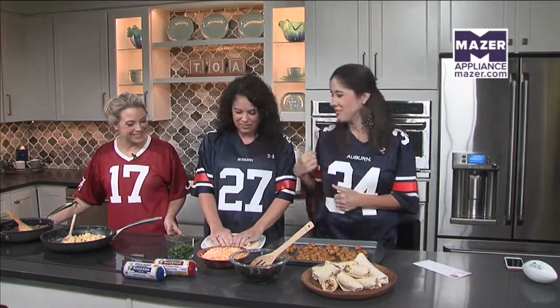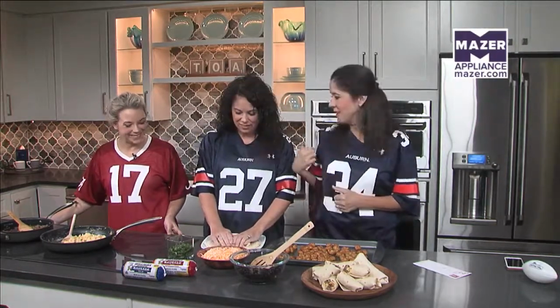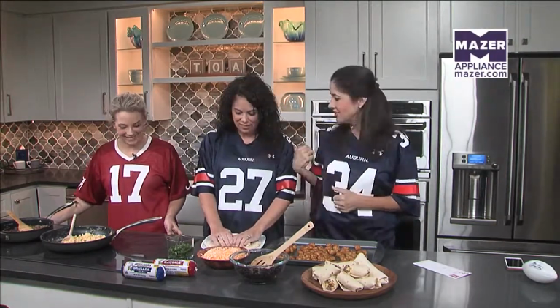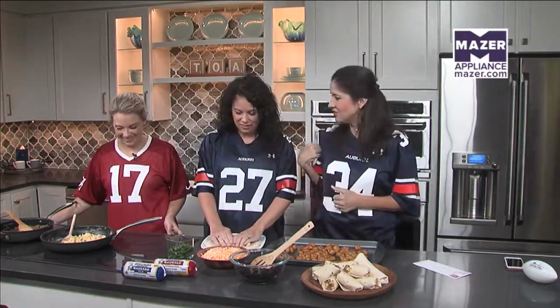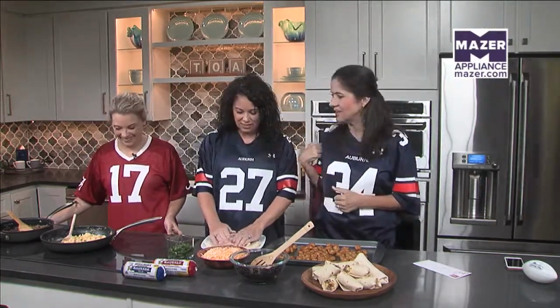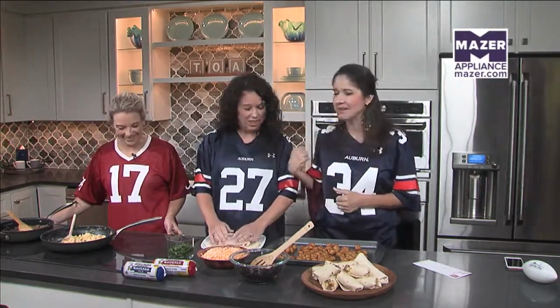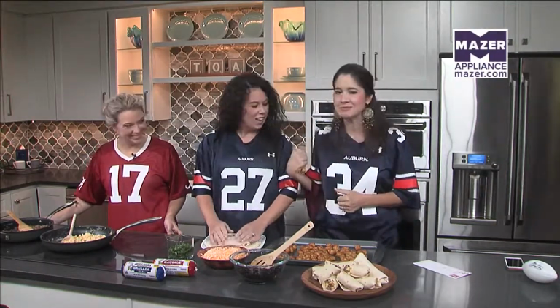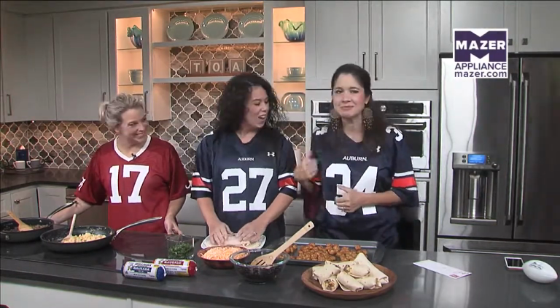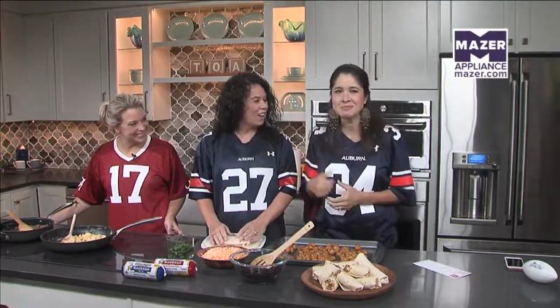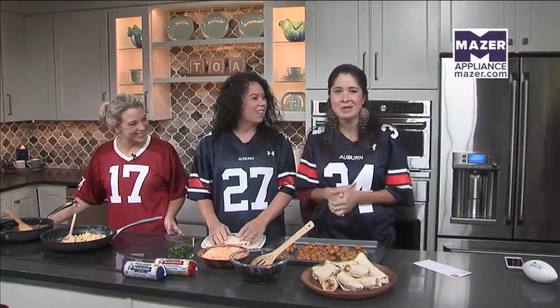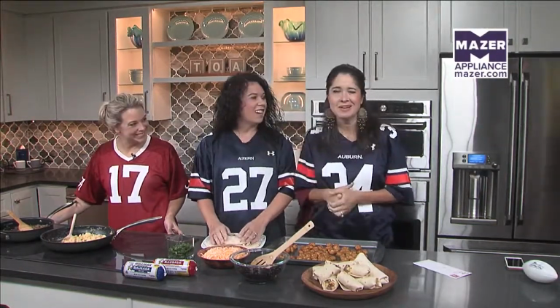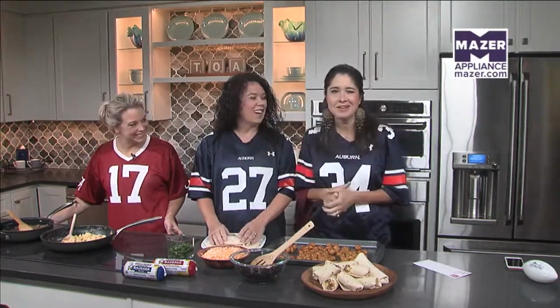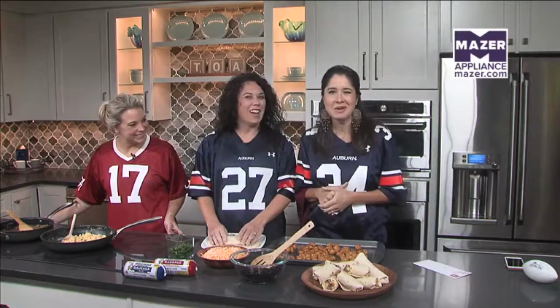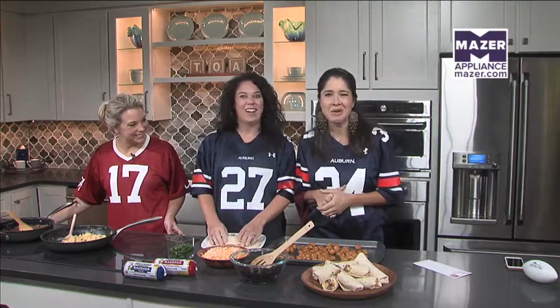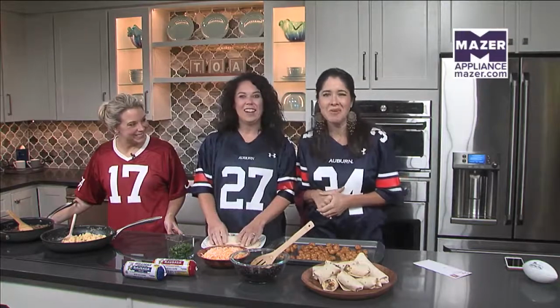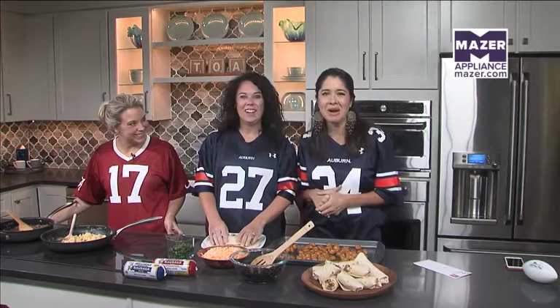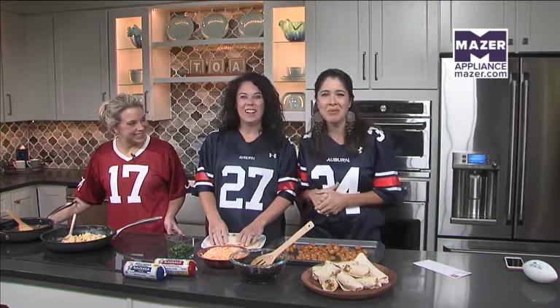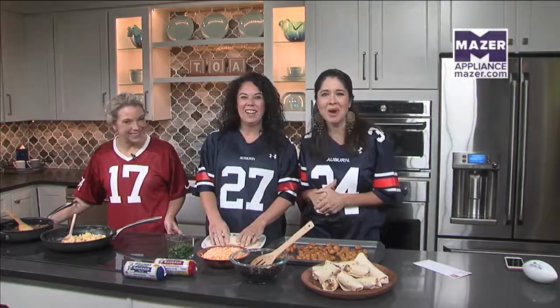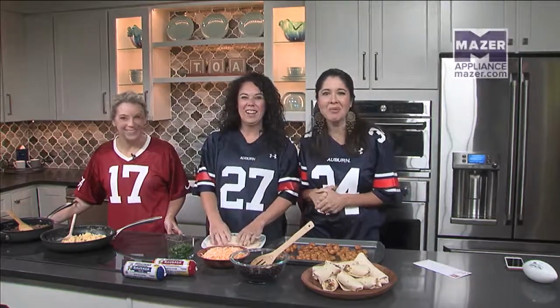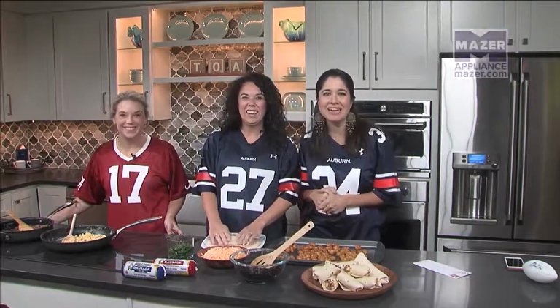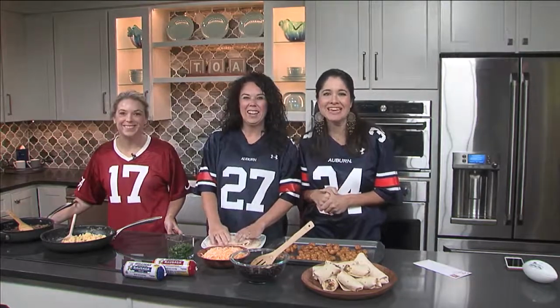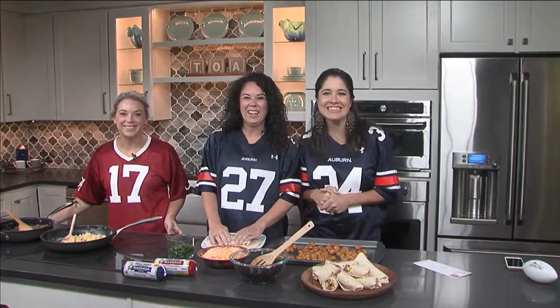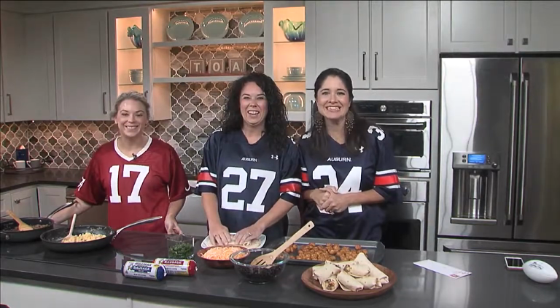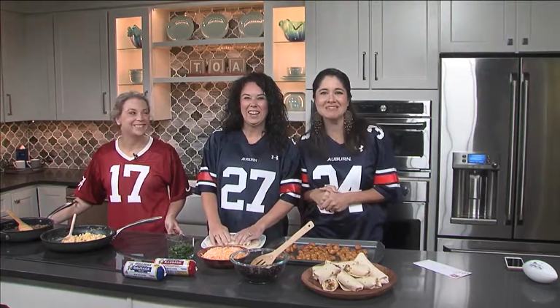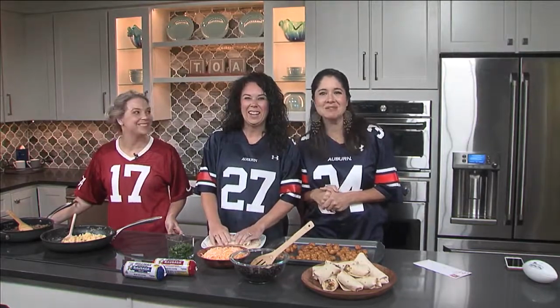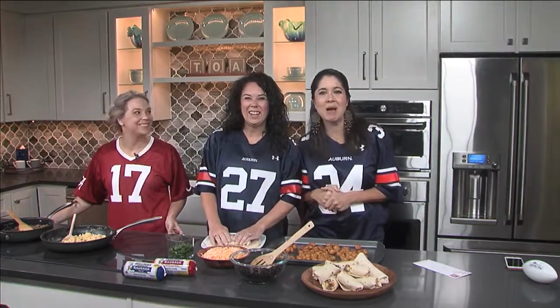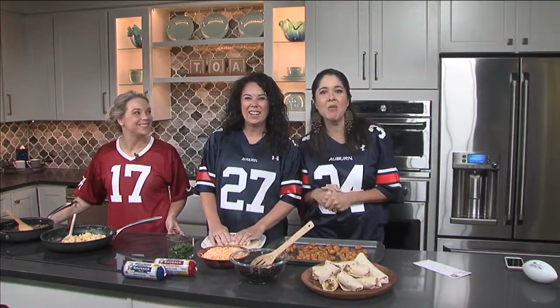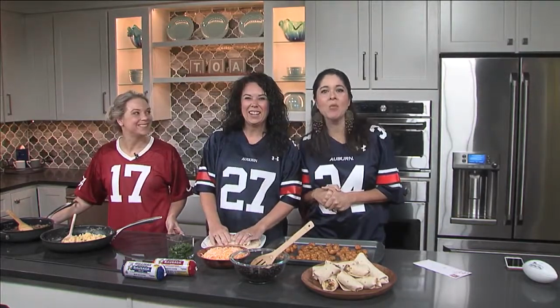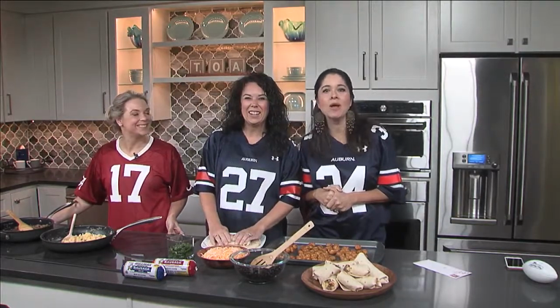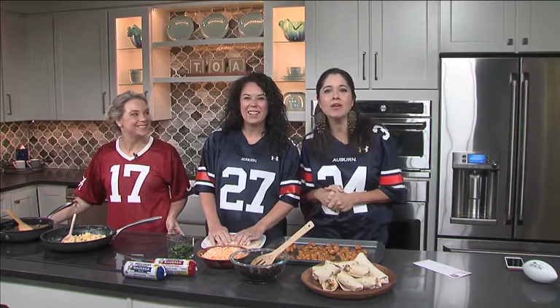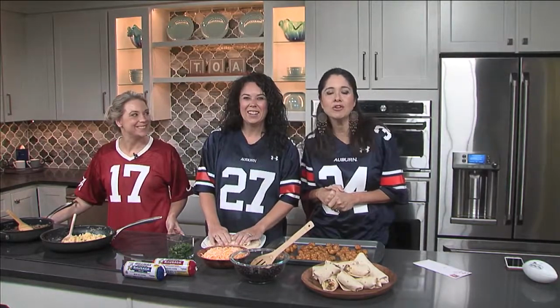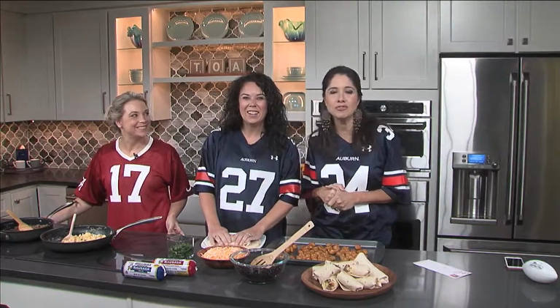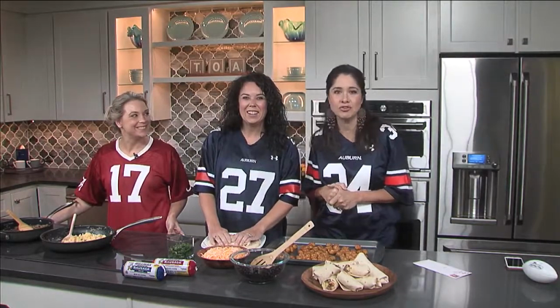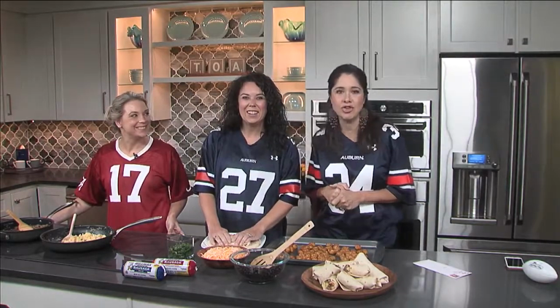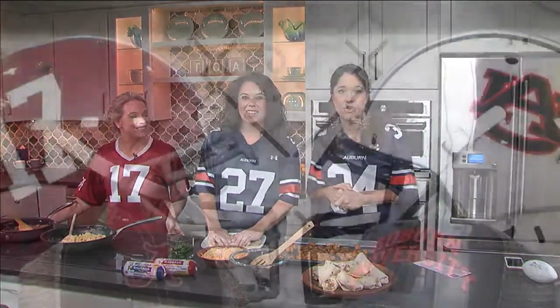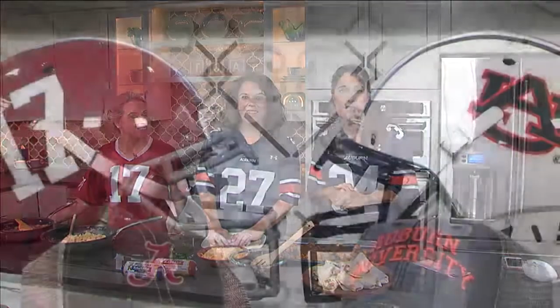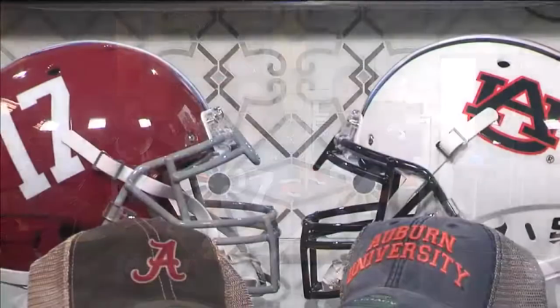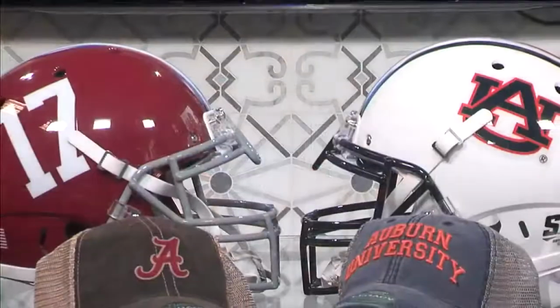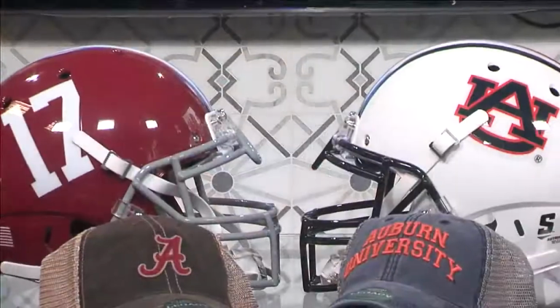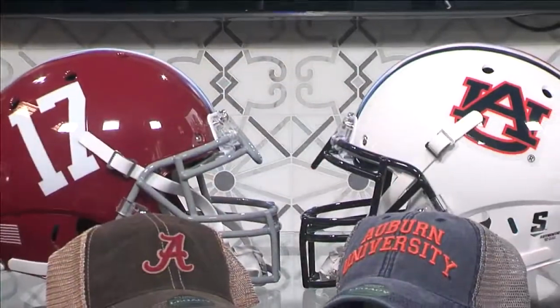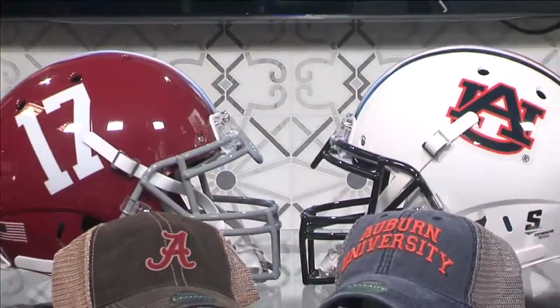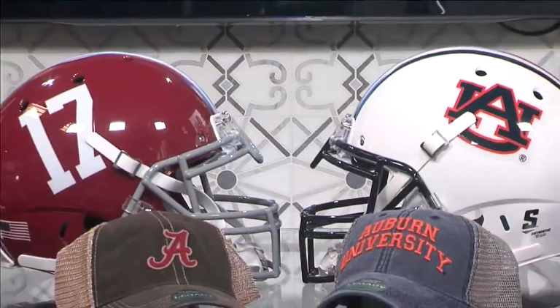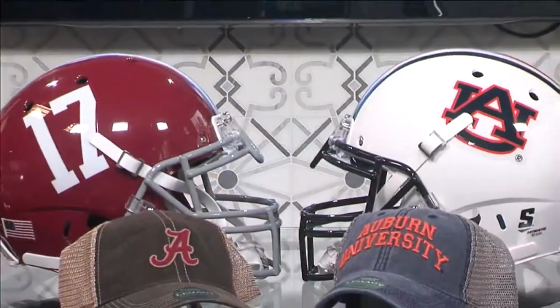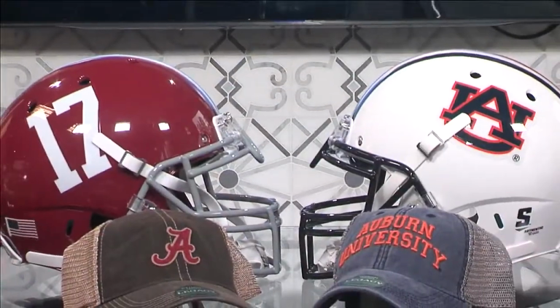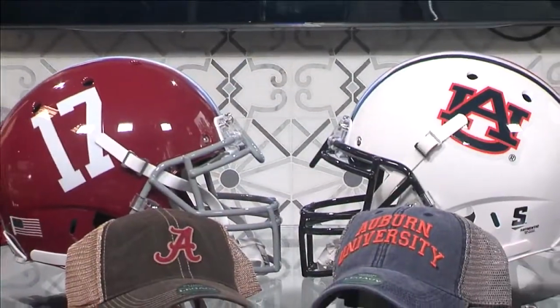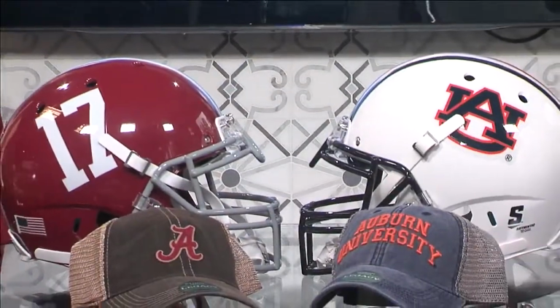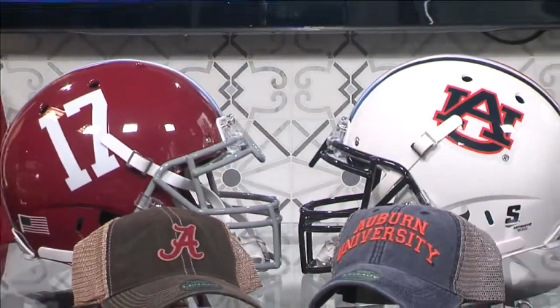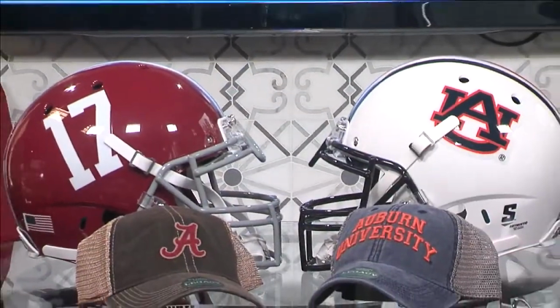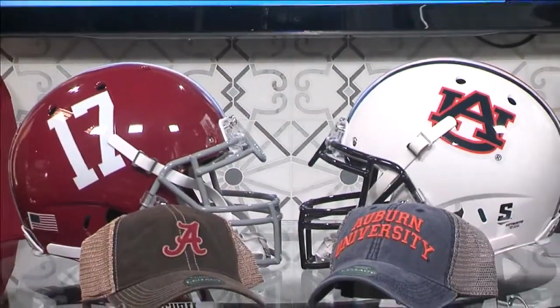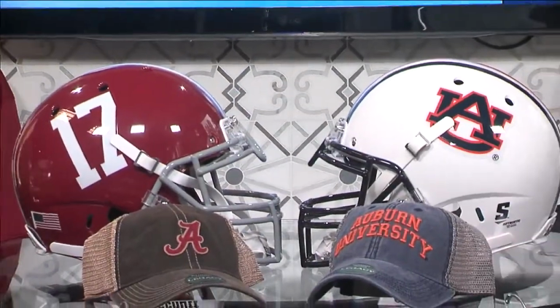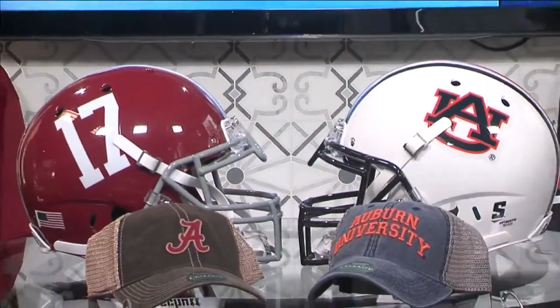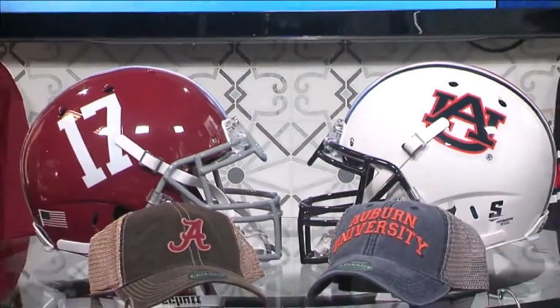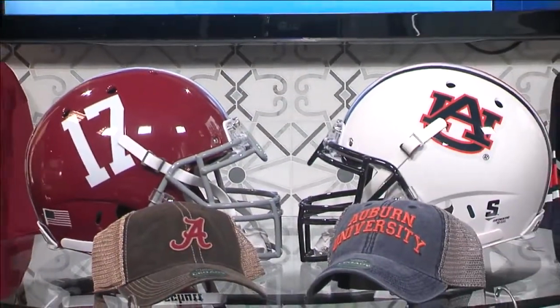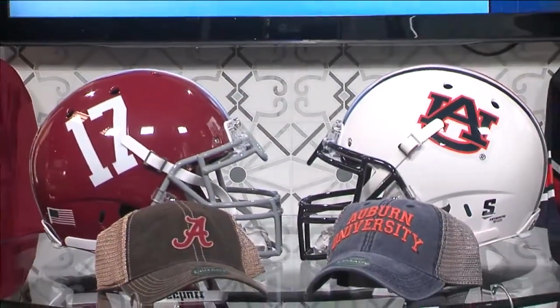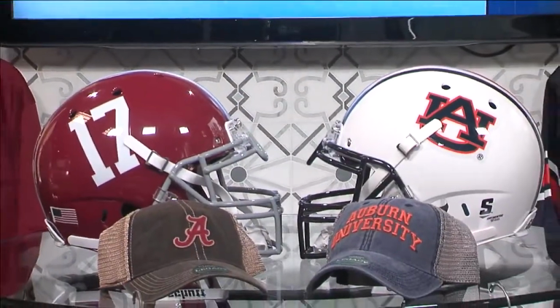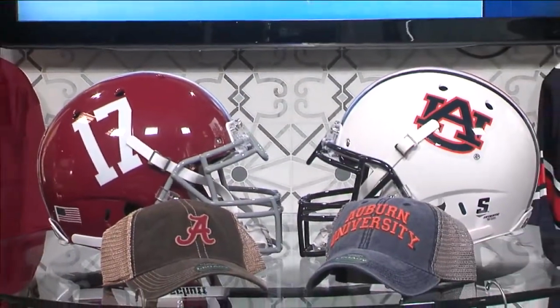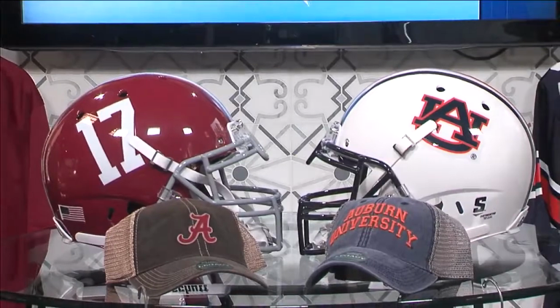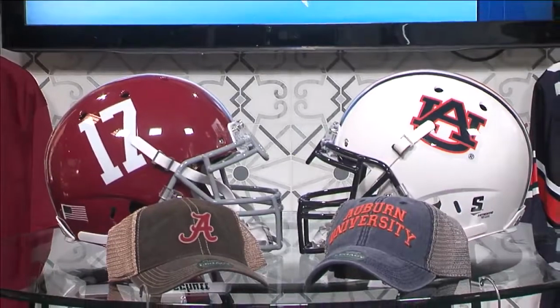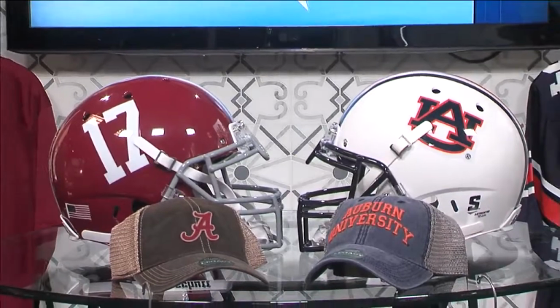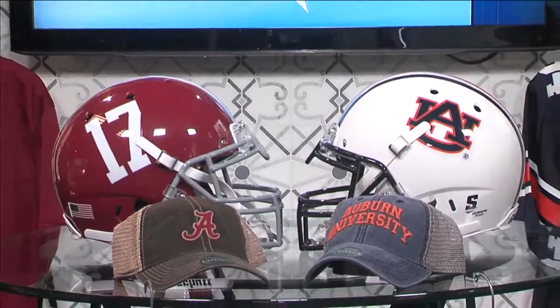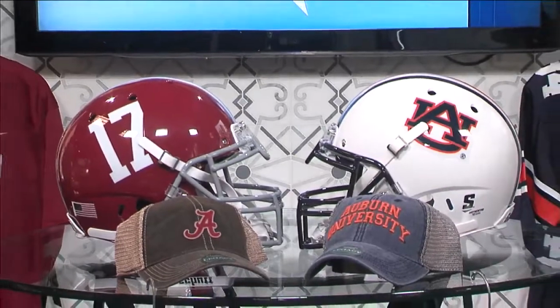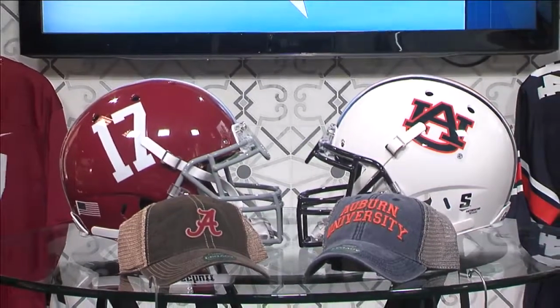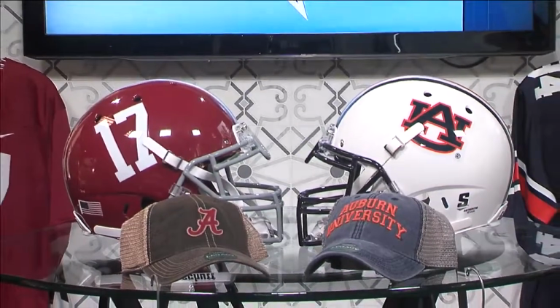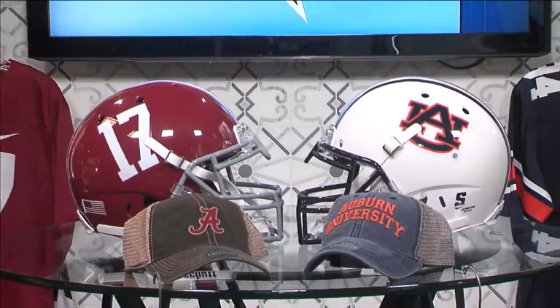Hey, we're matching now! Don't go anywhere — we're getting details about where you should go for your game day gear next. You're watching Talk of Alabama. Stay right here.